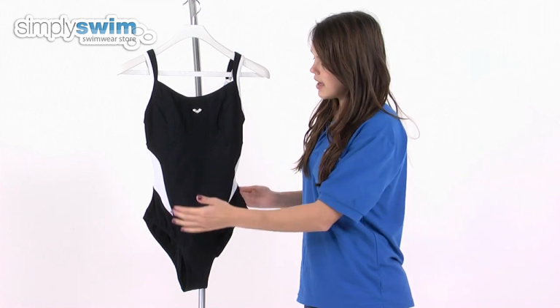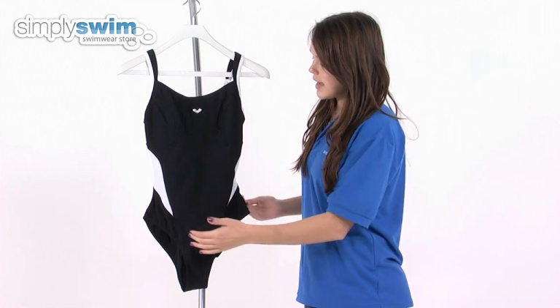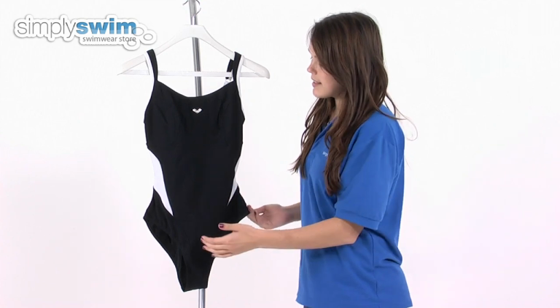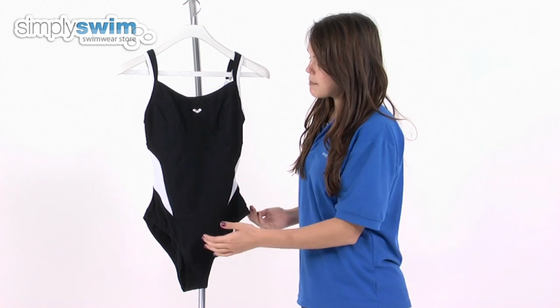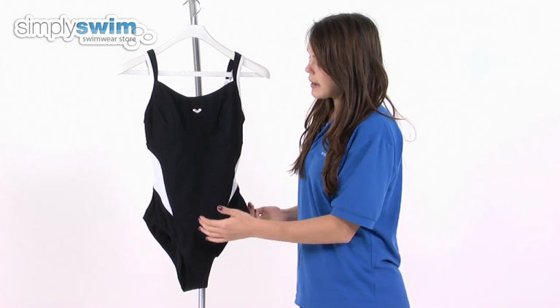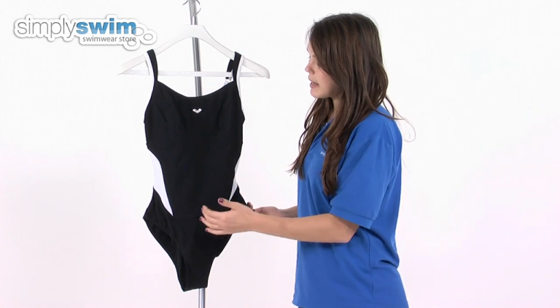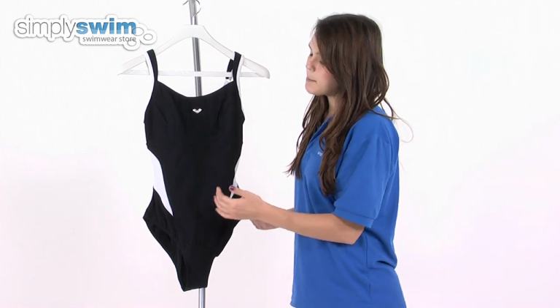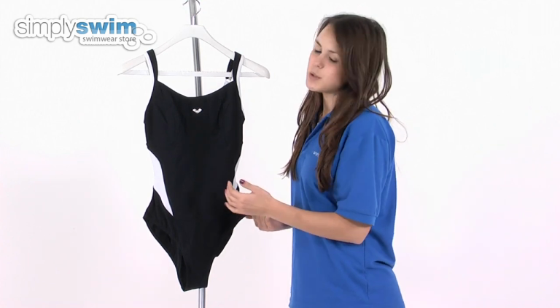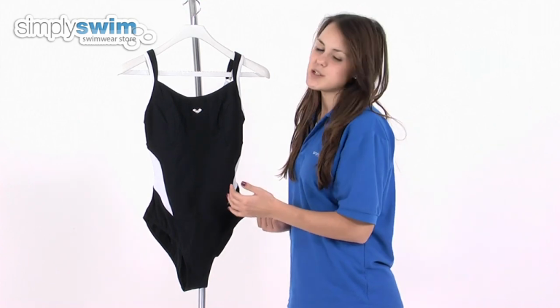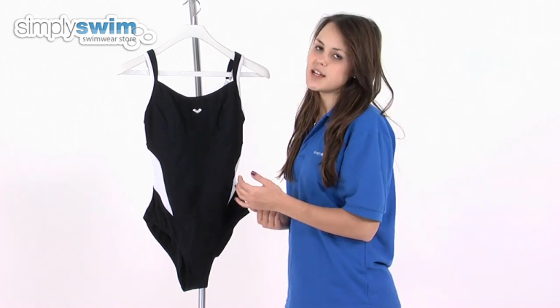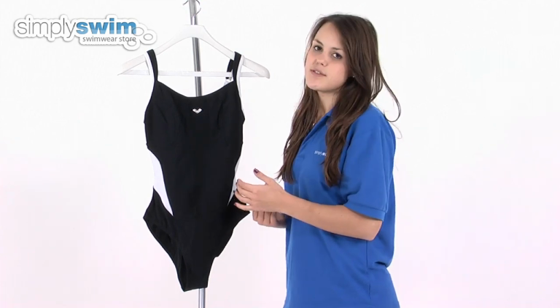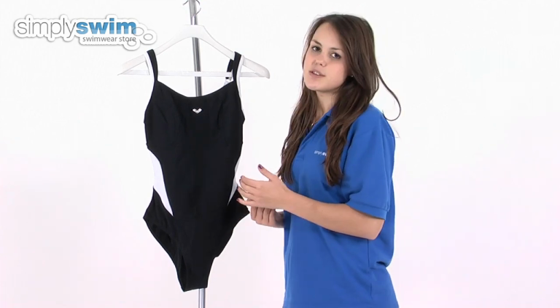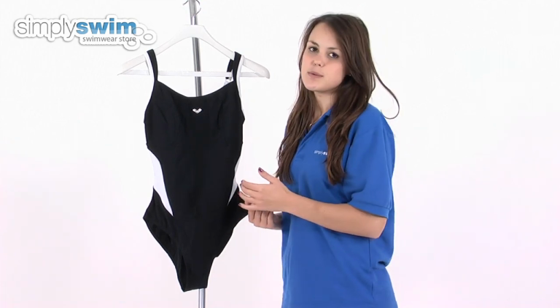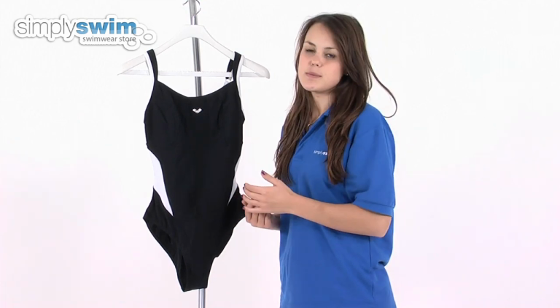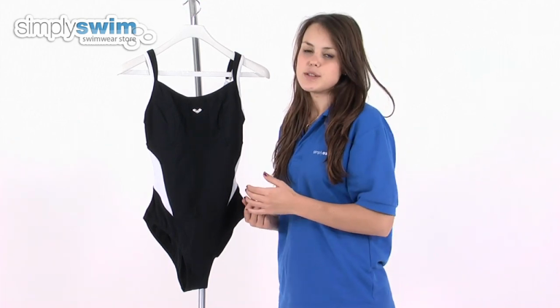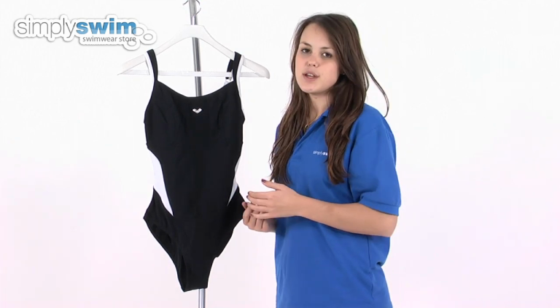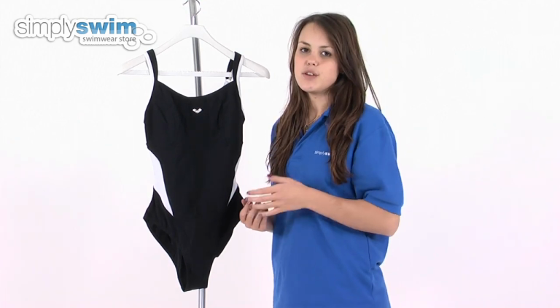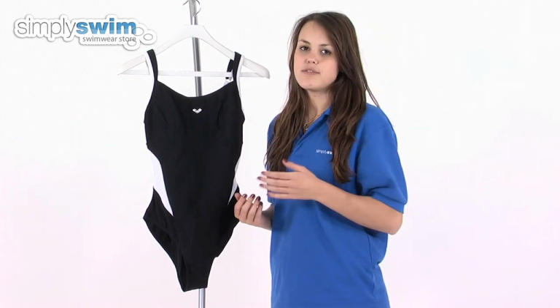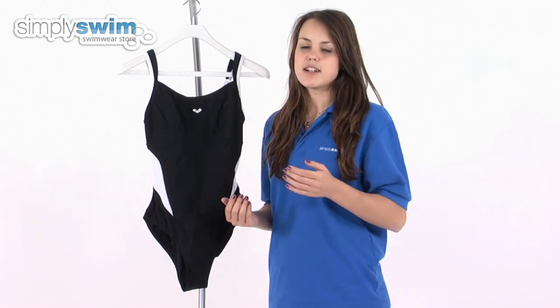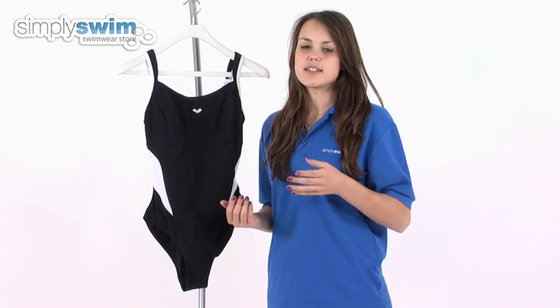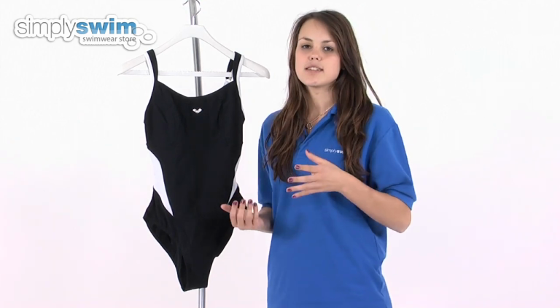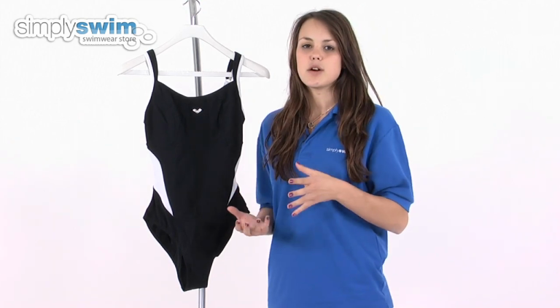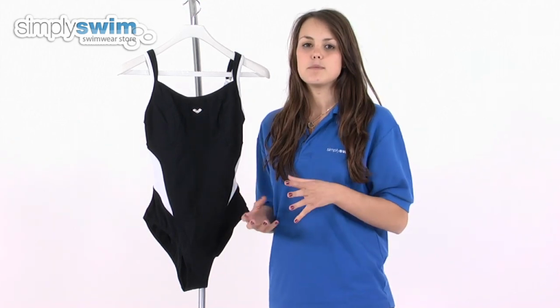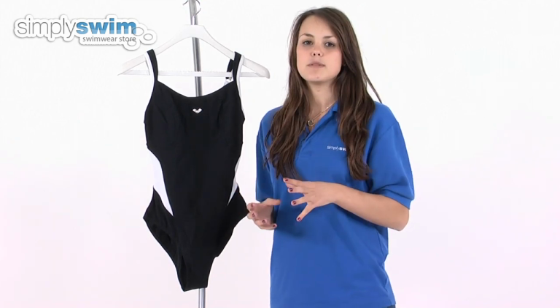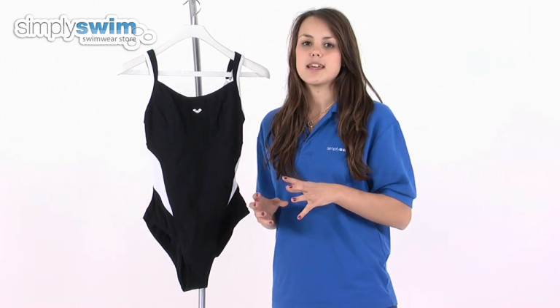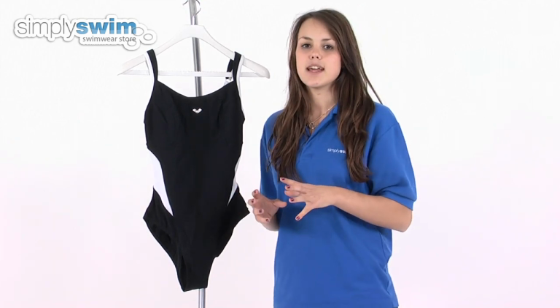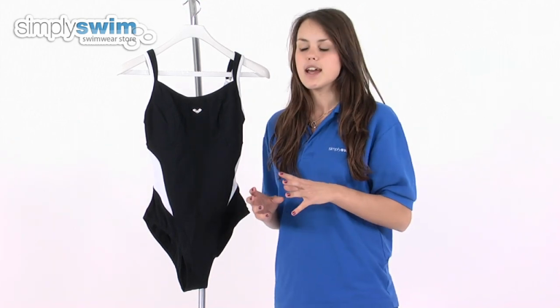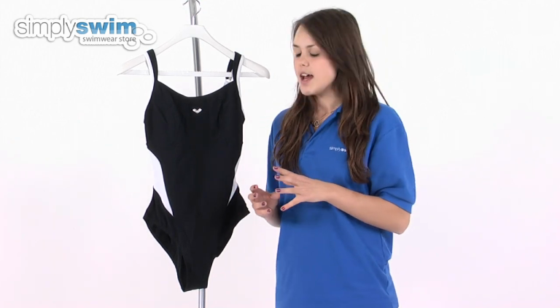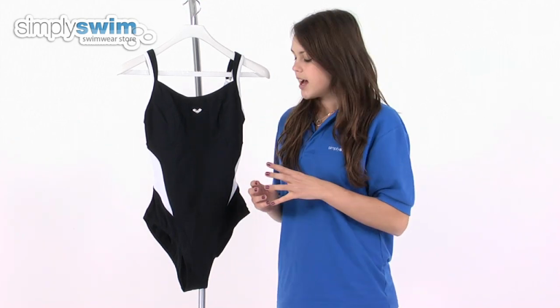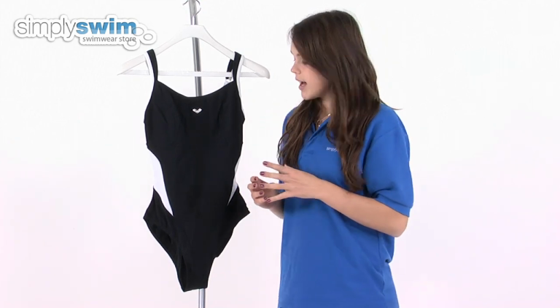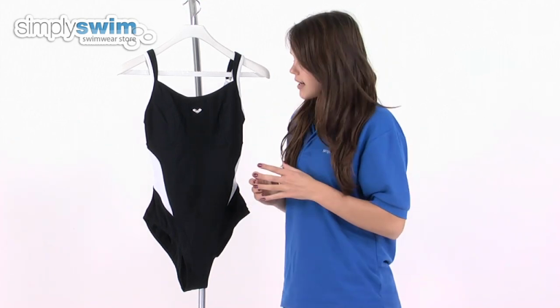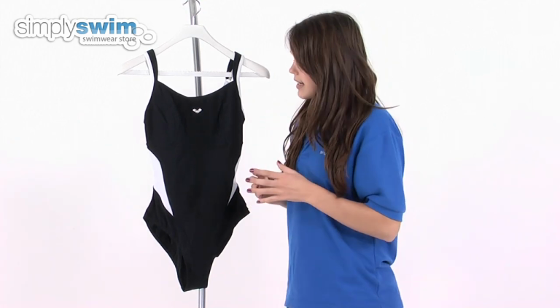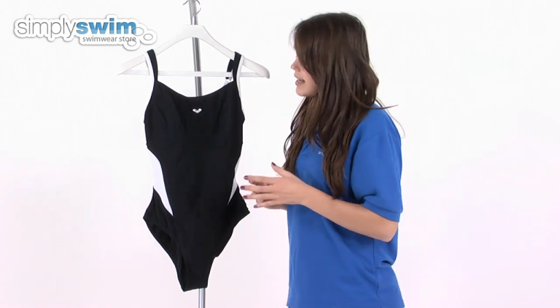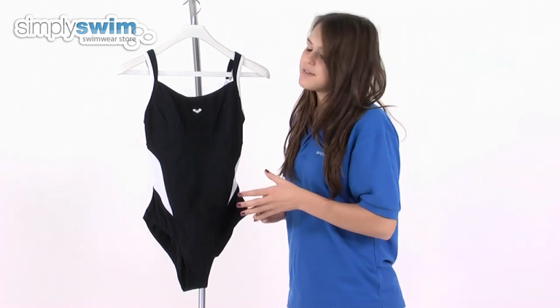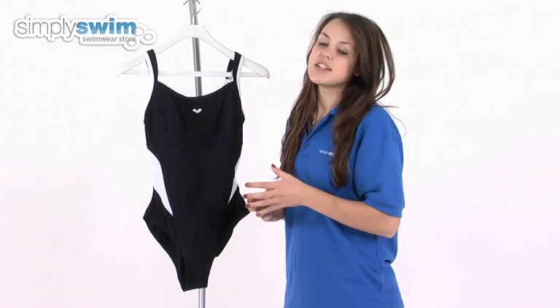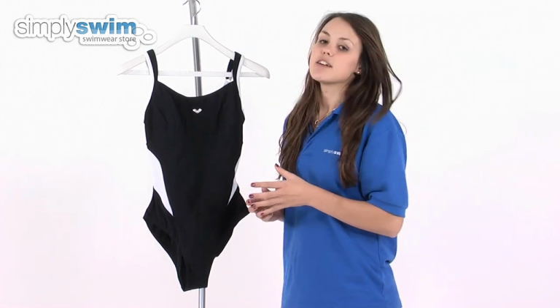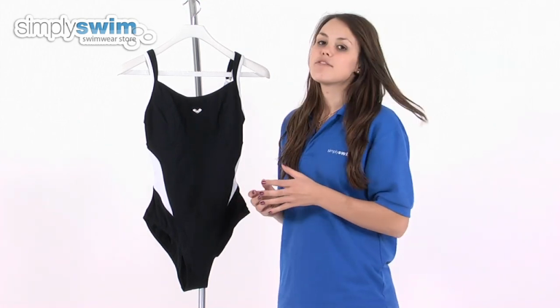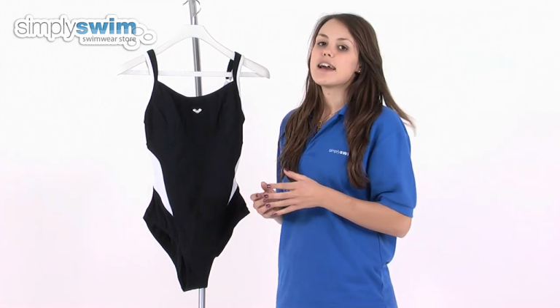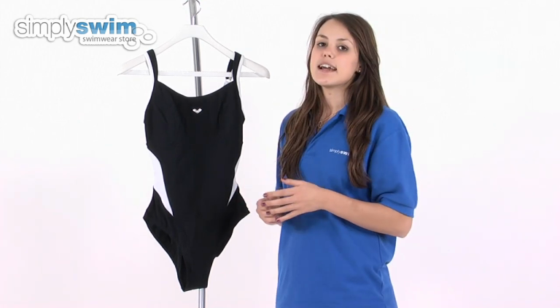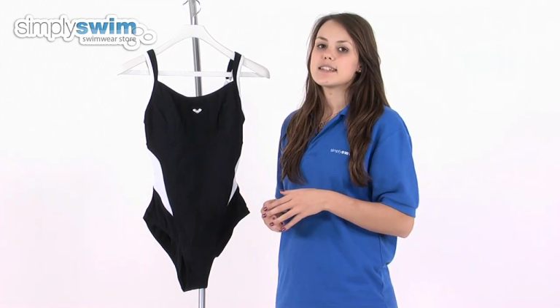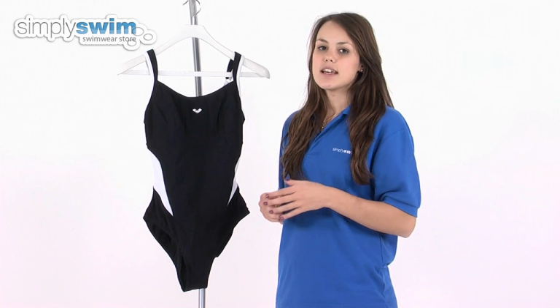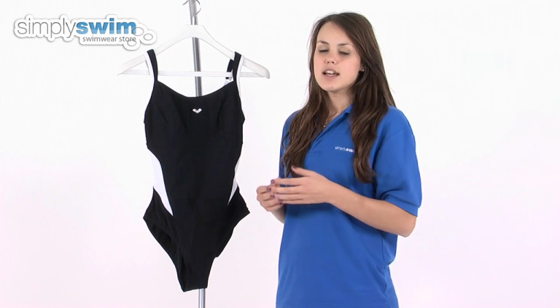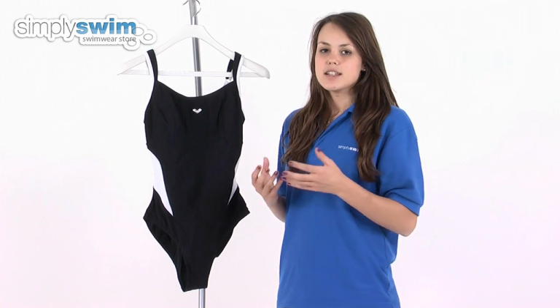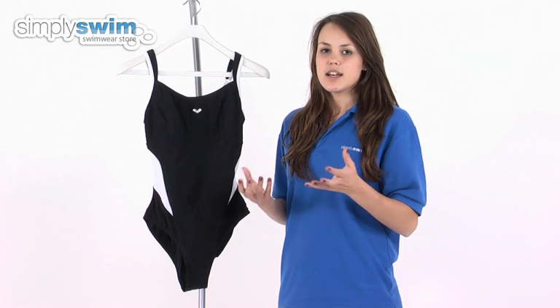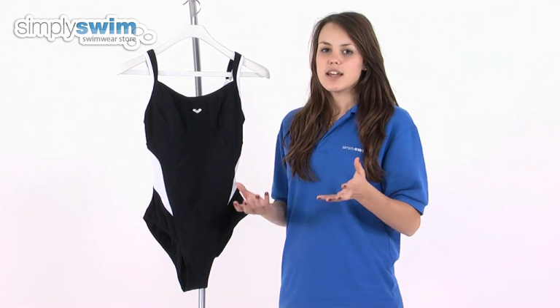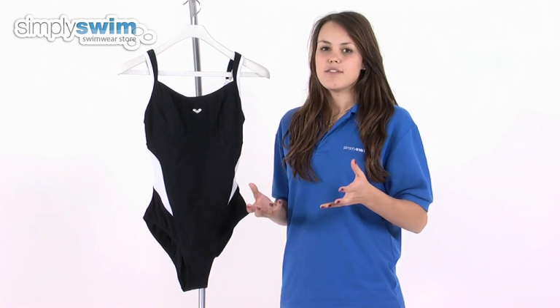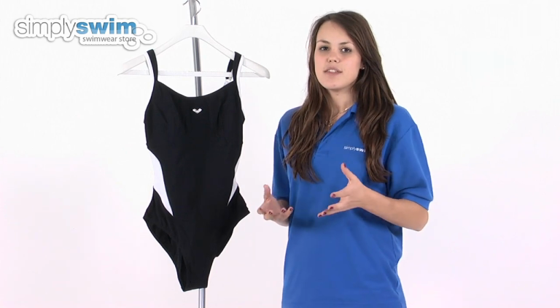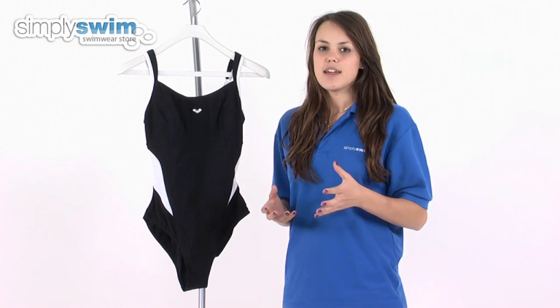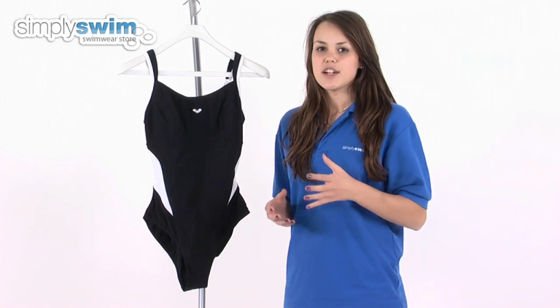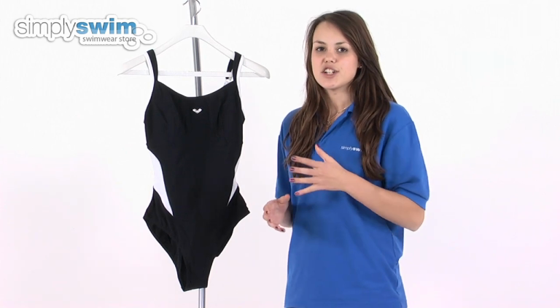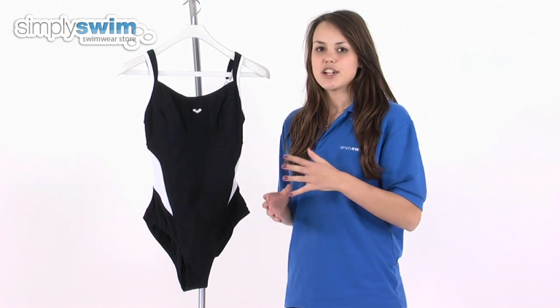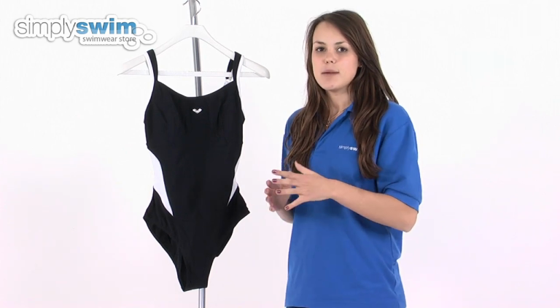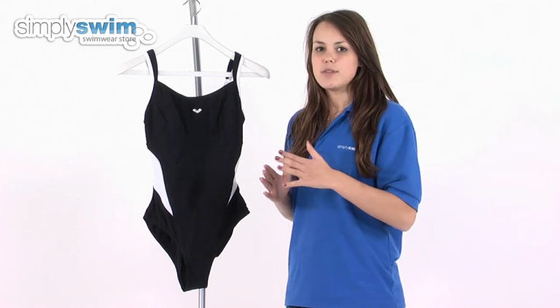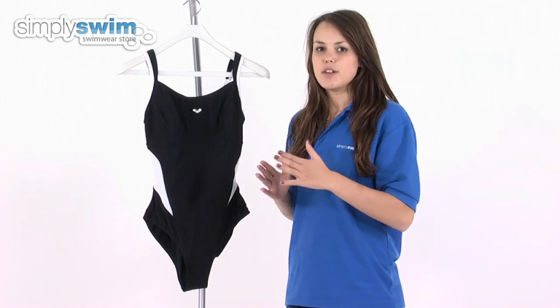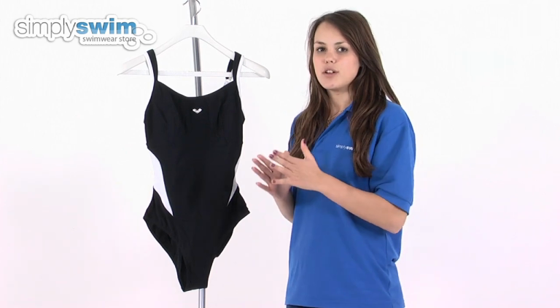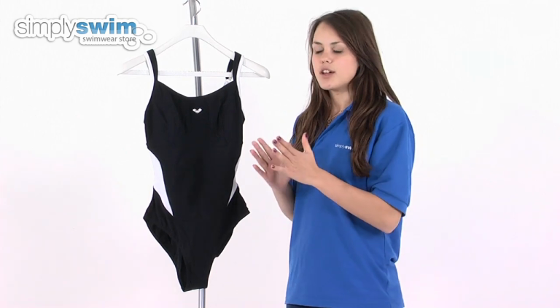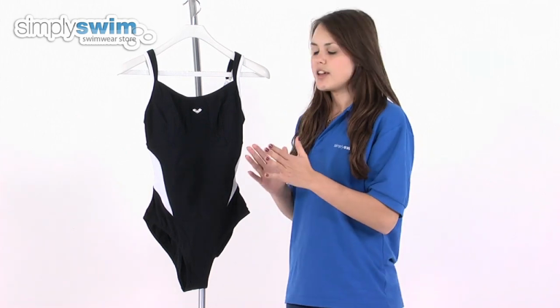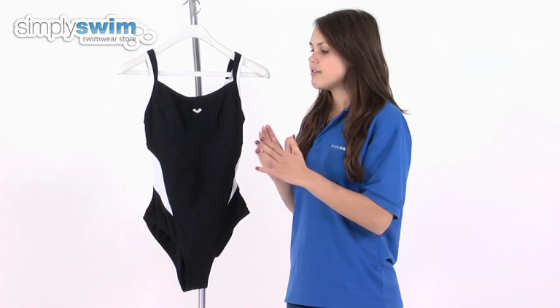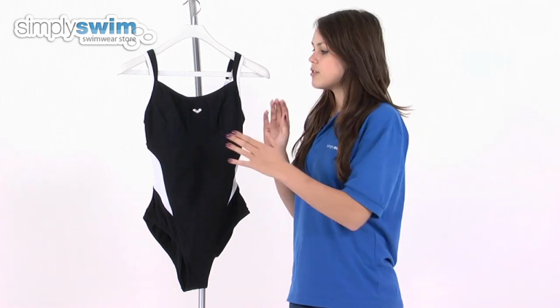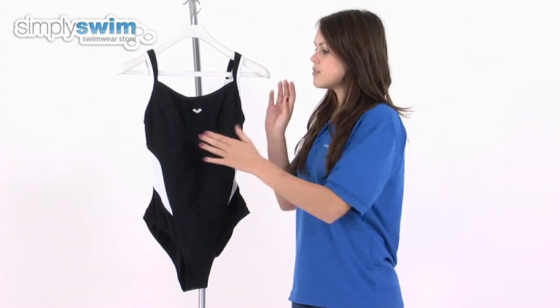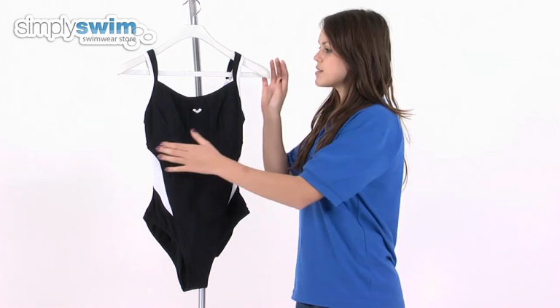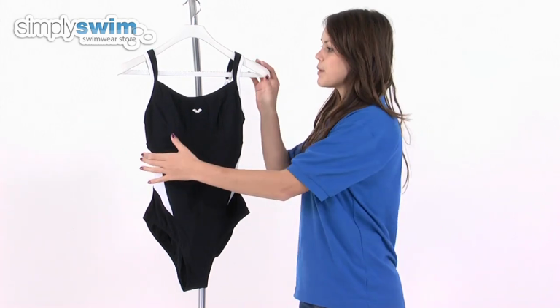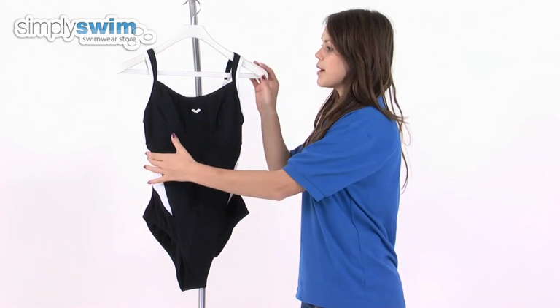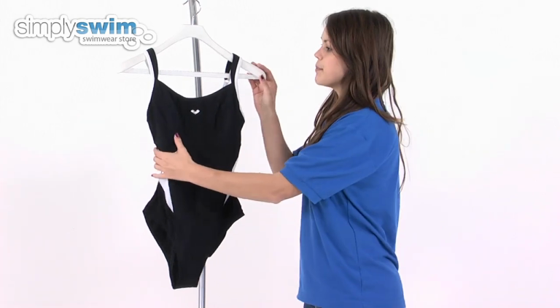In the main body of the swimsuit you'll find a sculpting and lifting effect, so it gives you that shape that you're looking for as well.